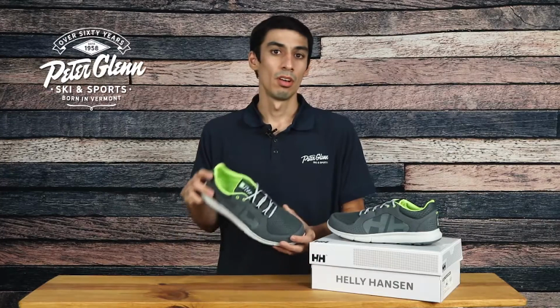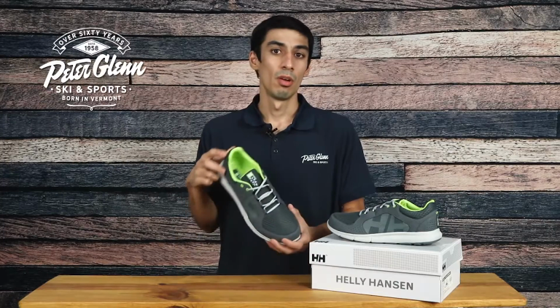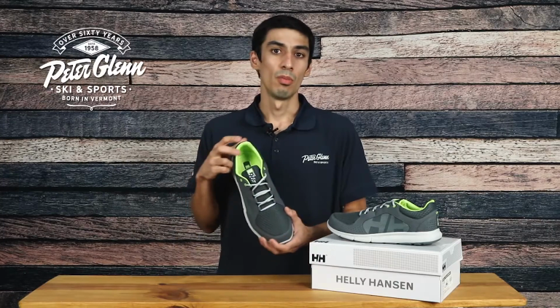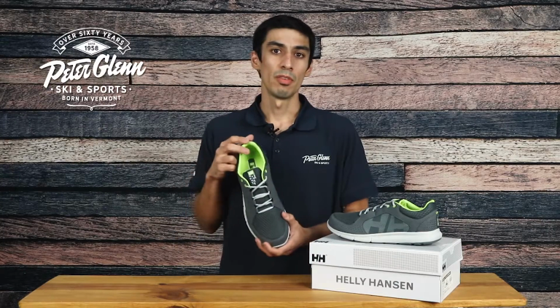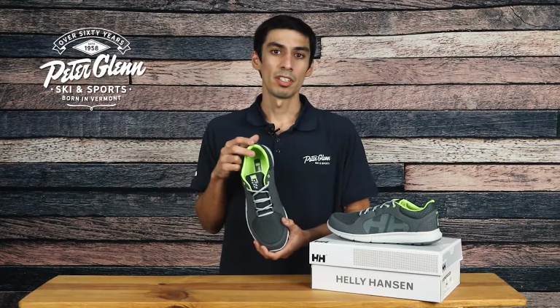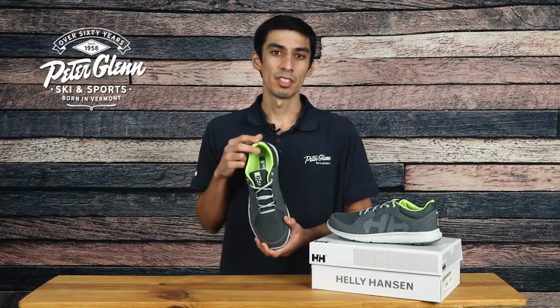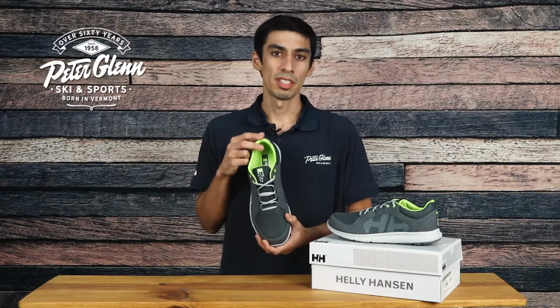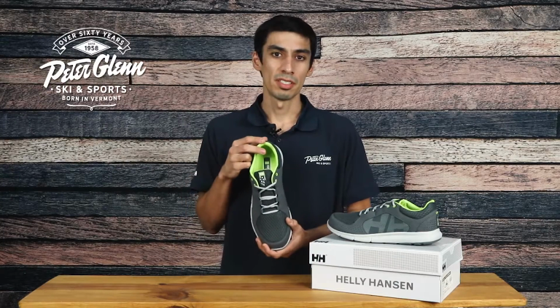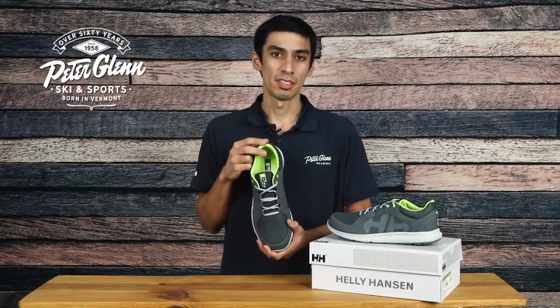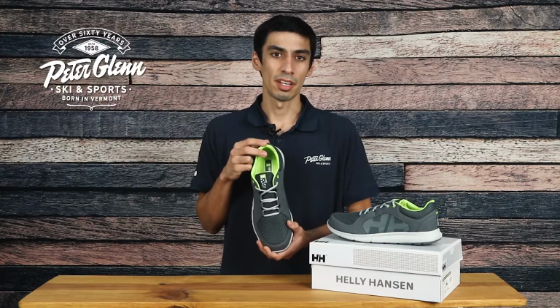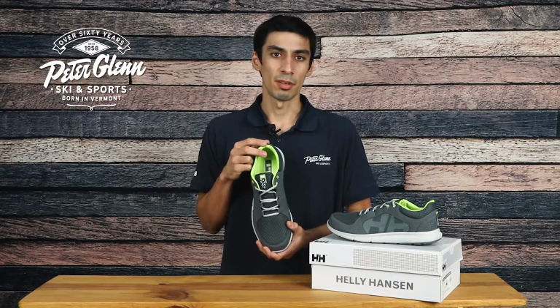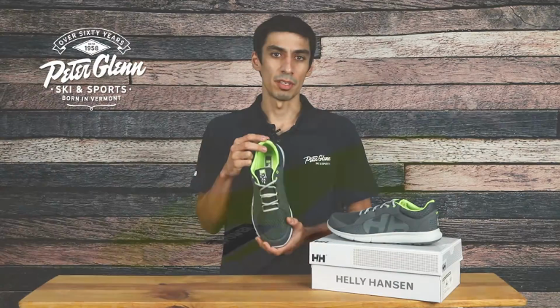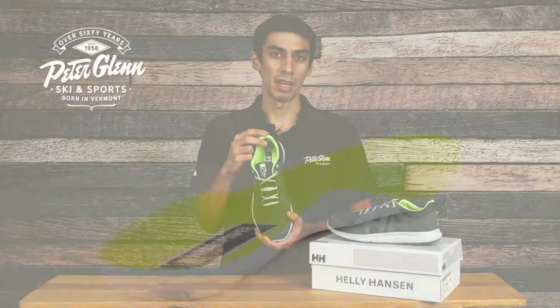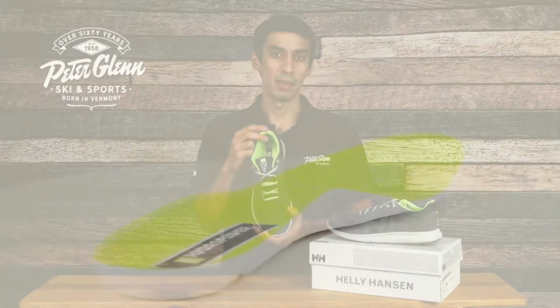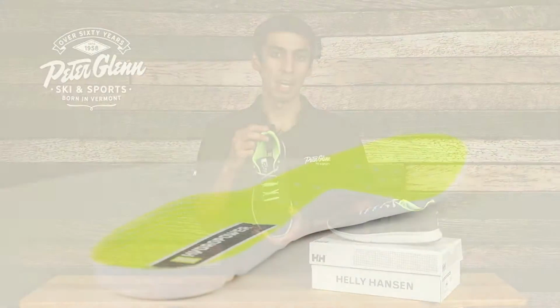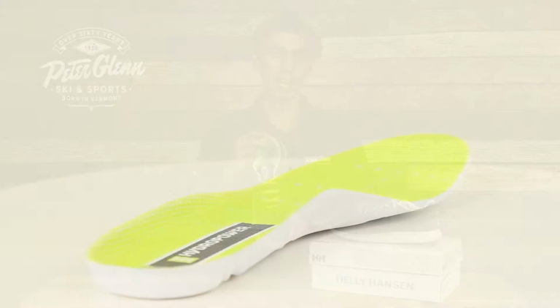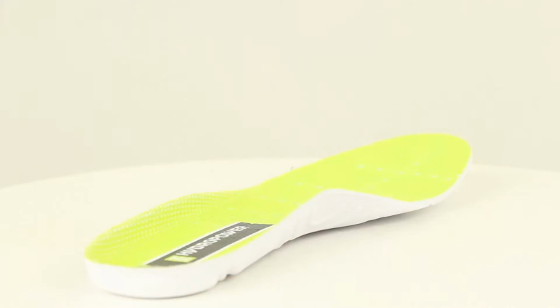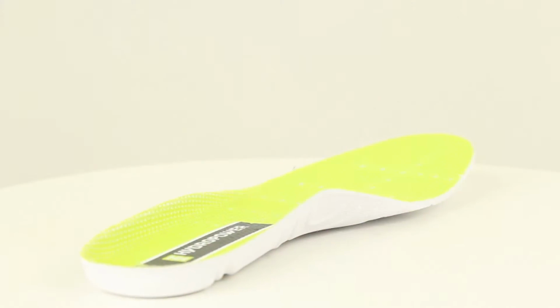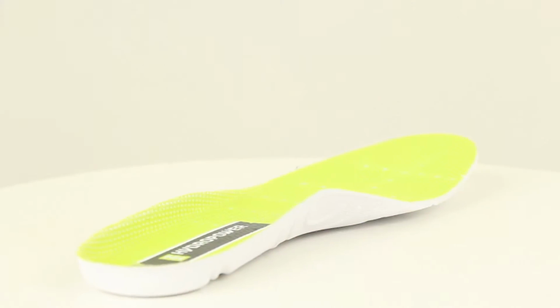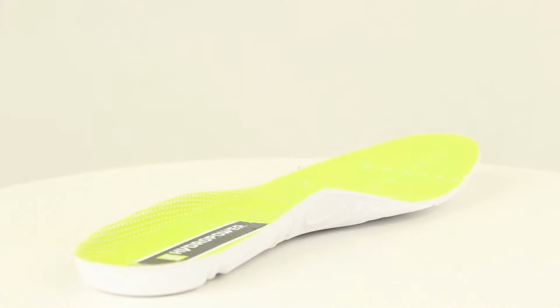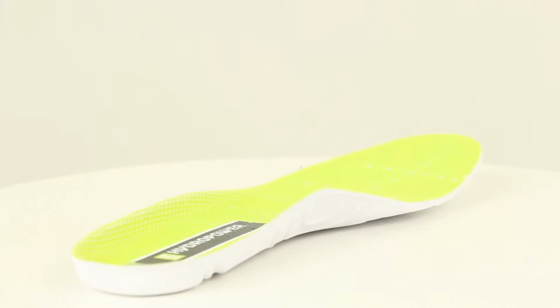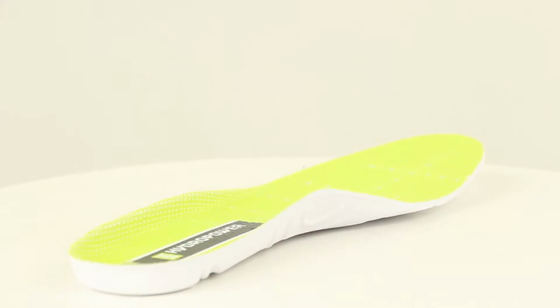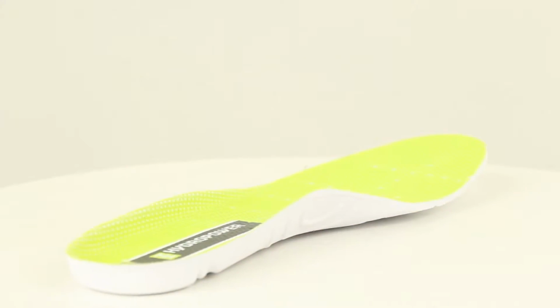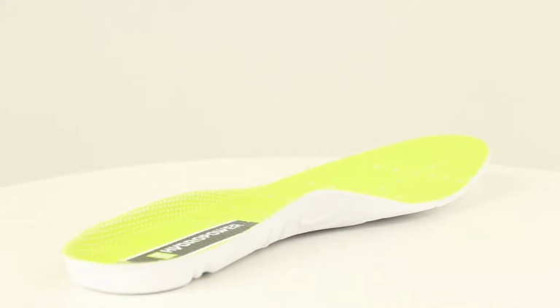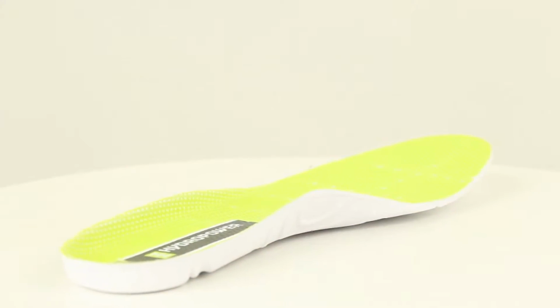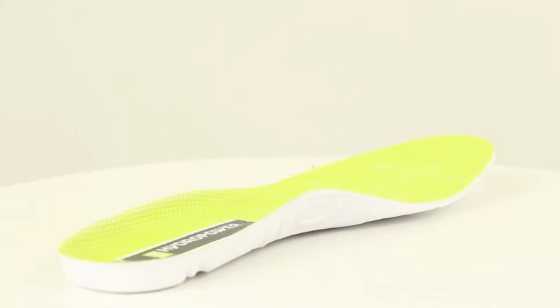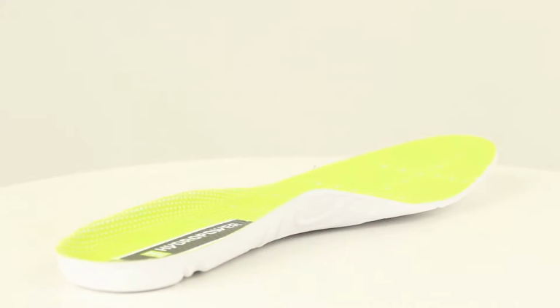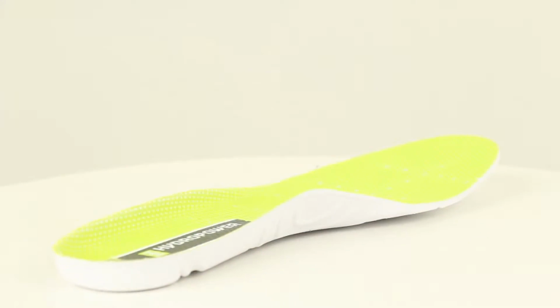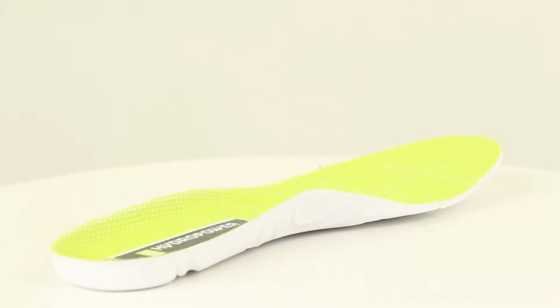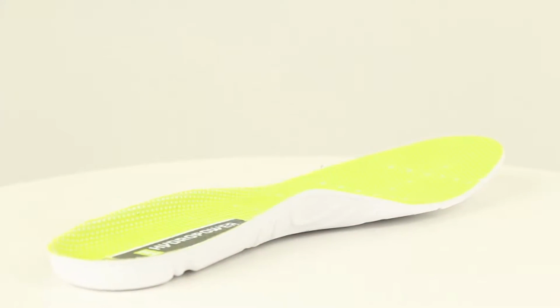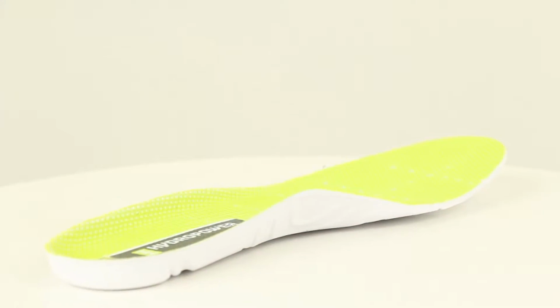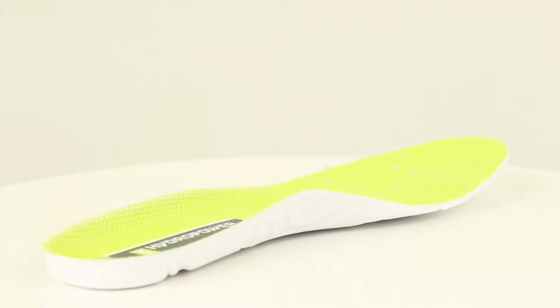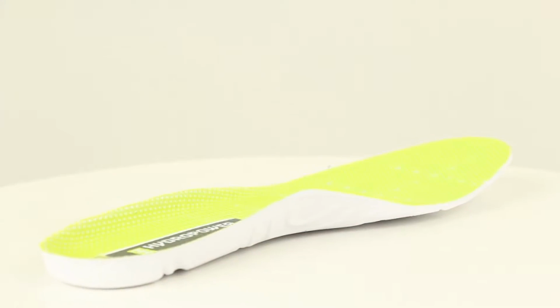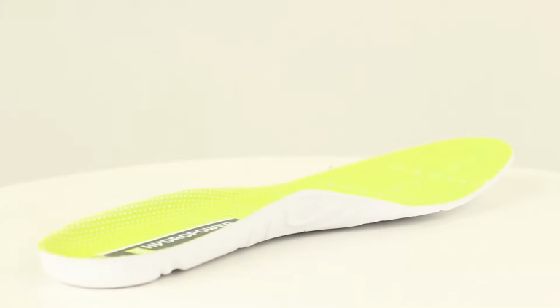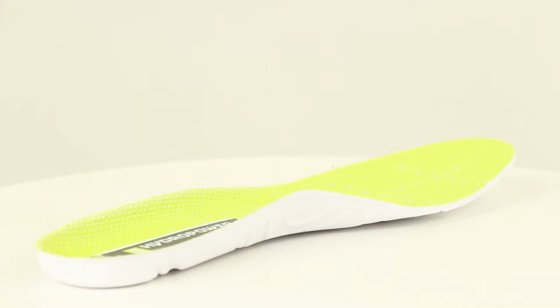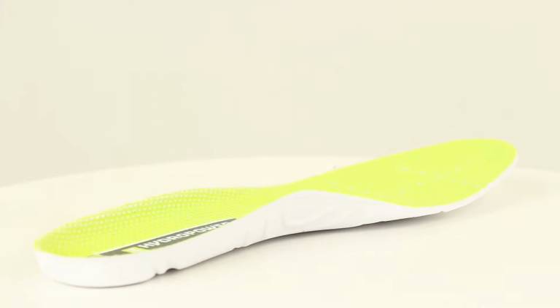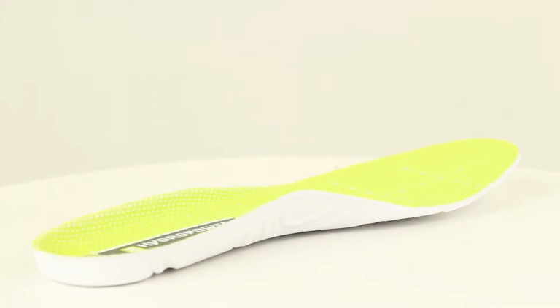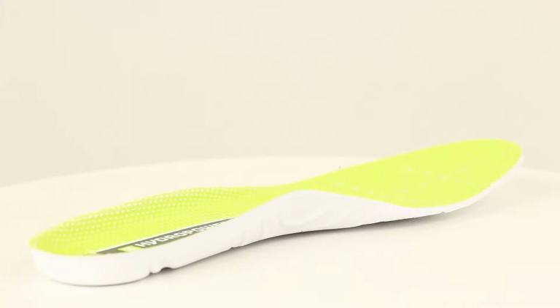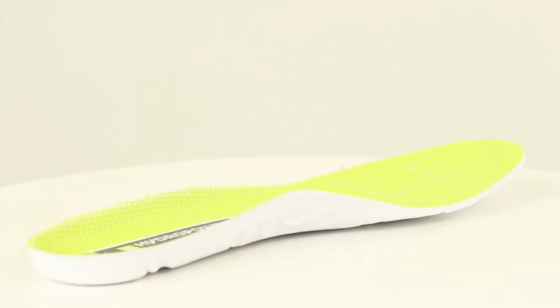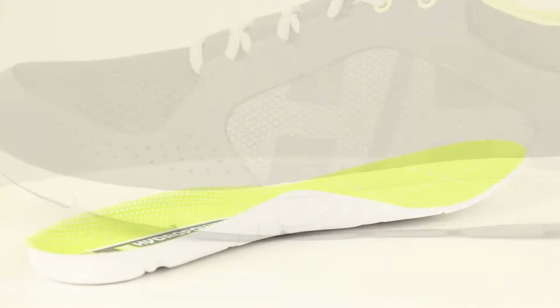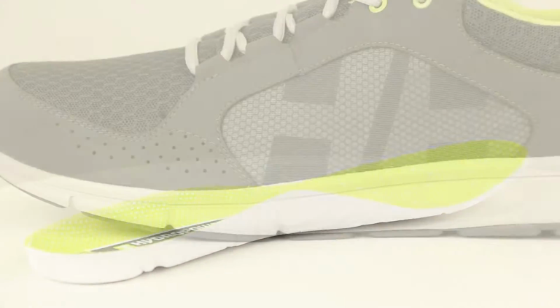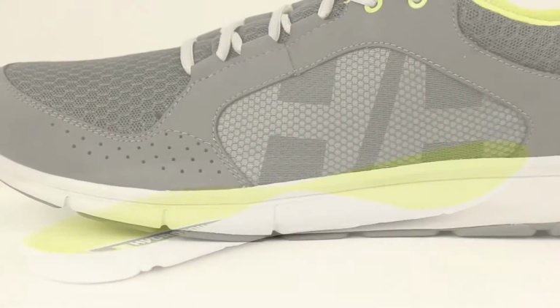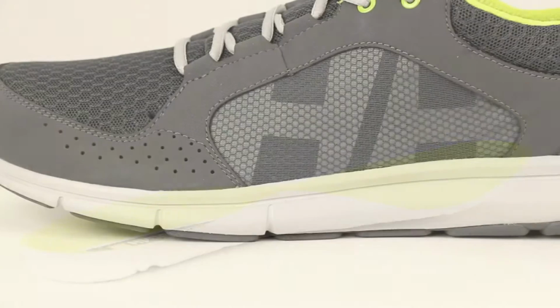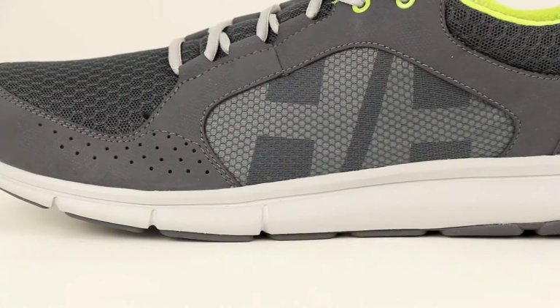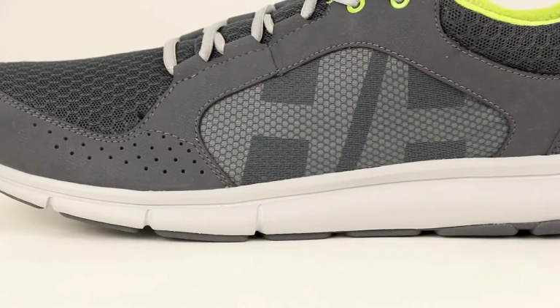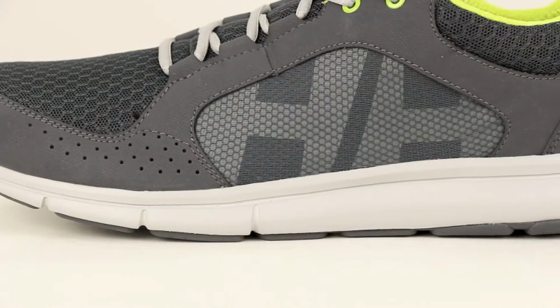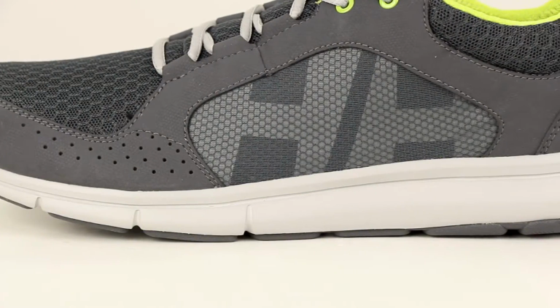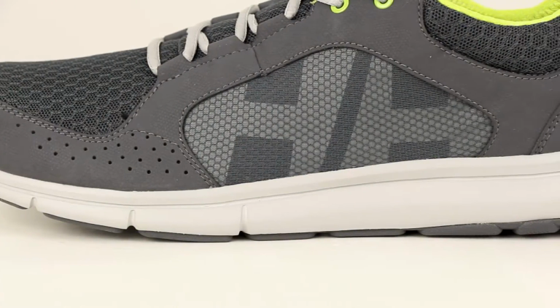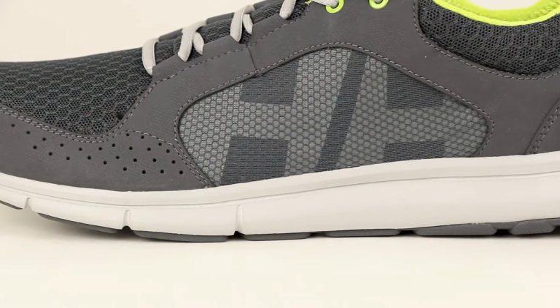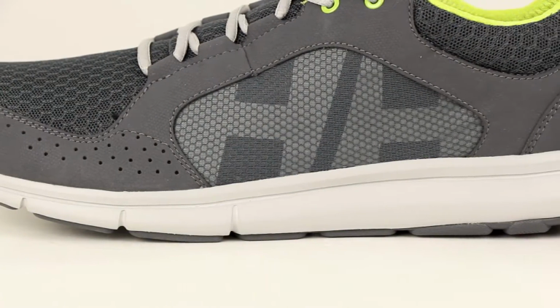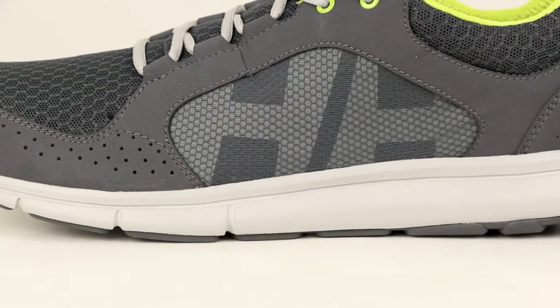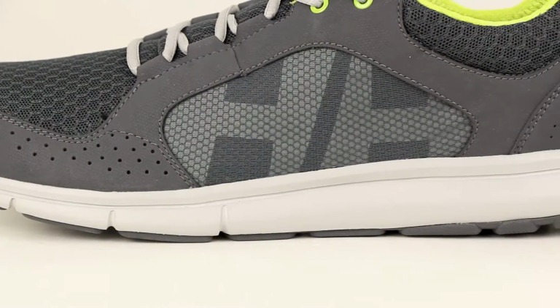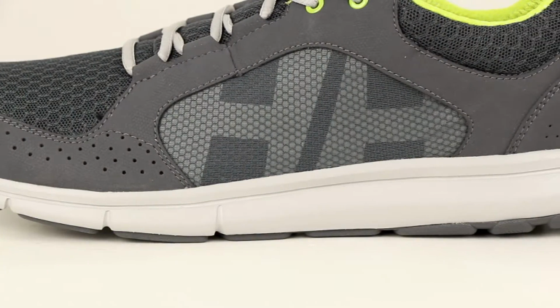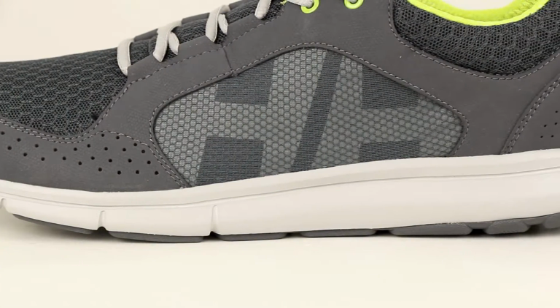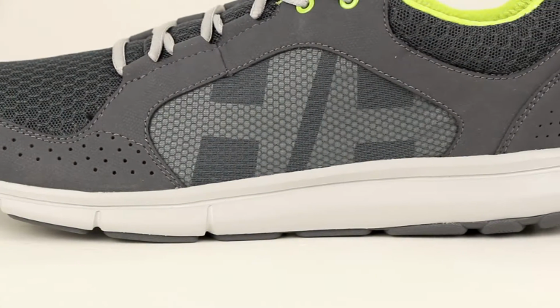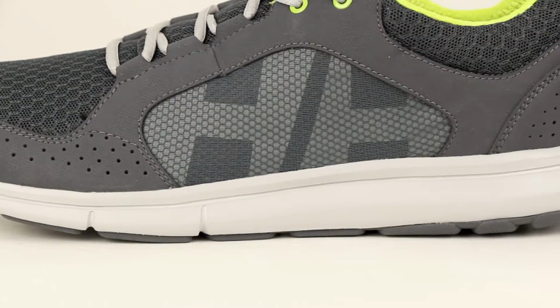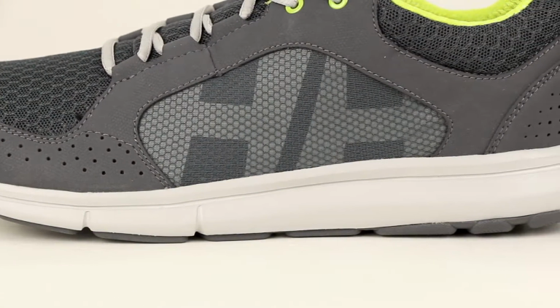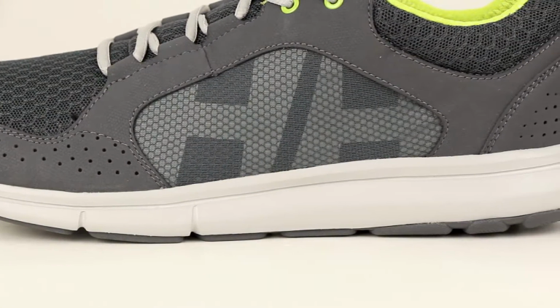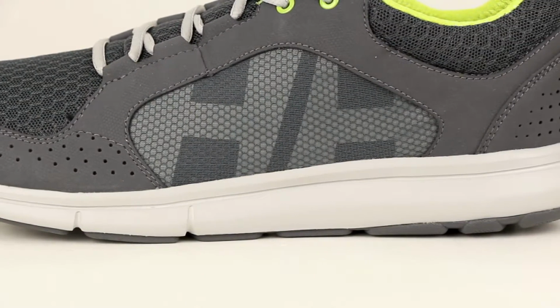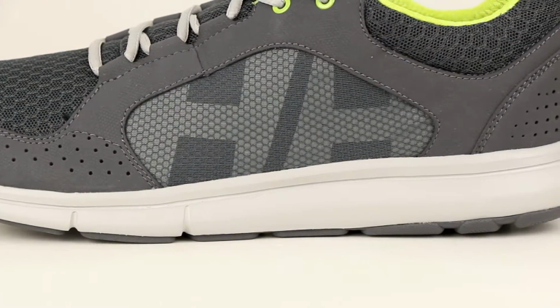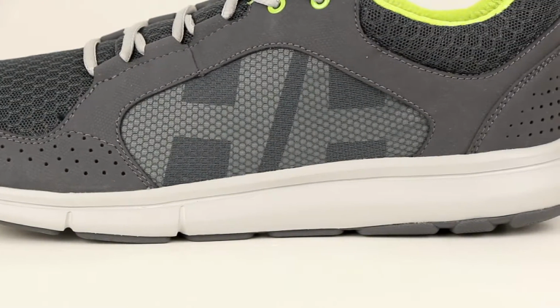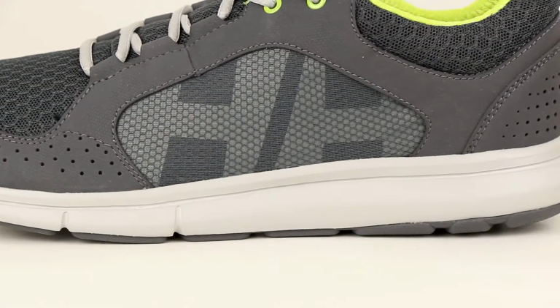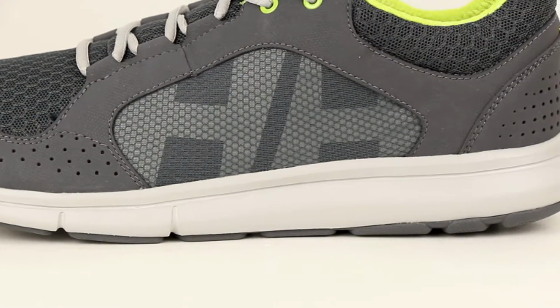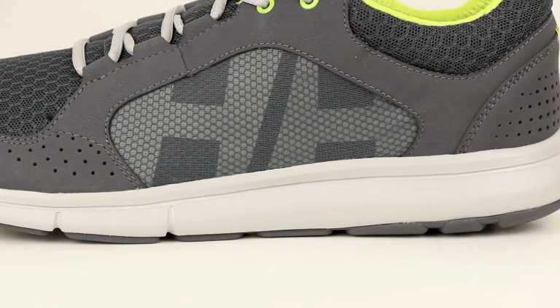Moving on to the inside, we have a high-grade EVA midsole for improved stability and comfort, along with structural overlays to keep your feet protected.